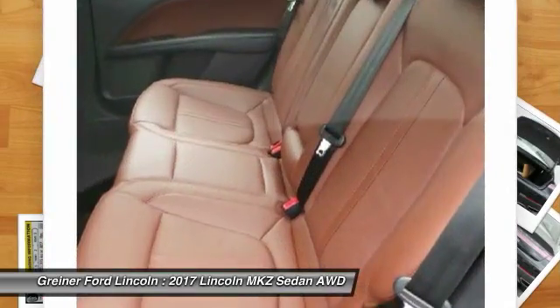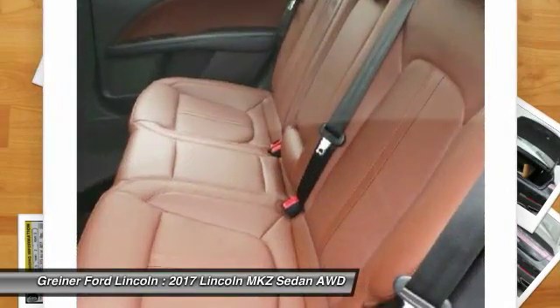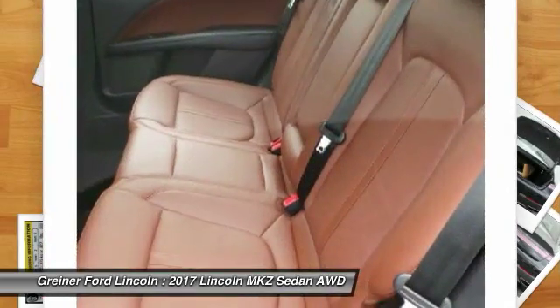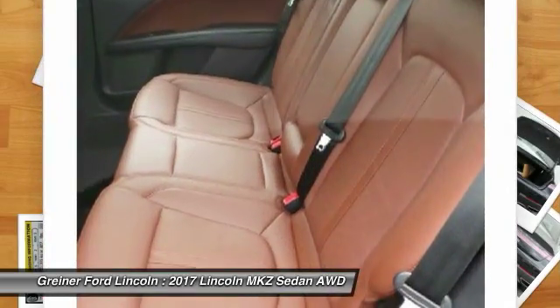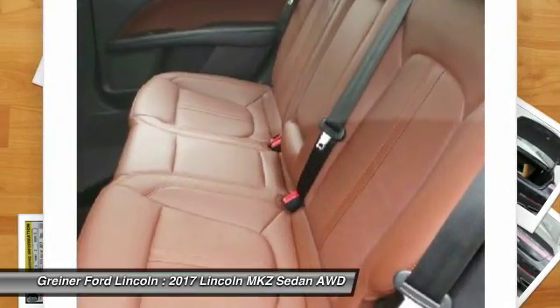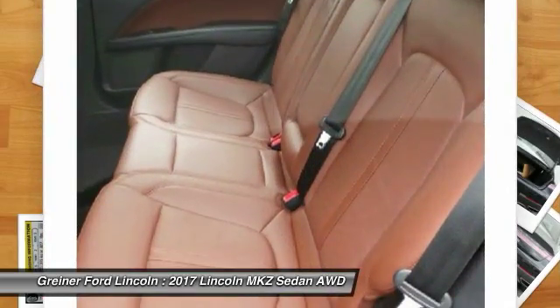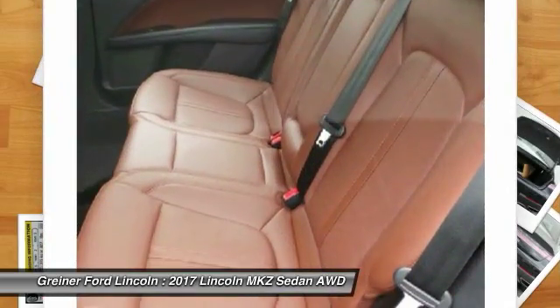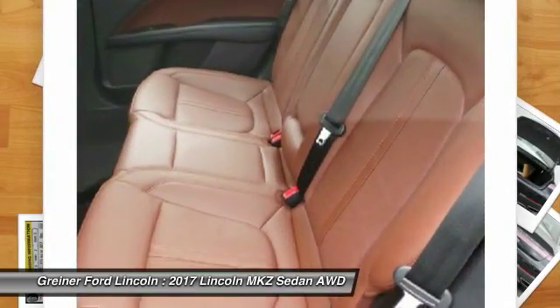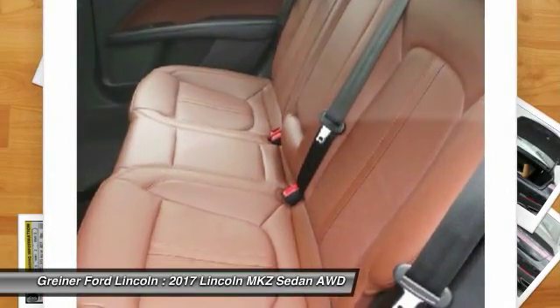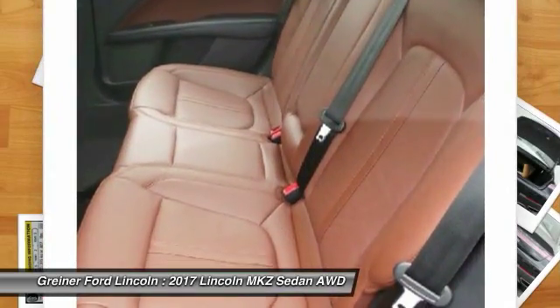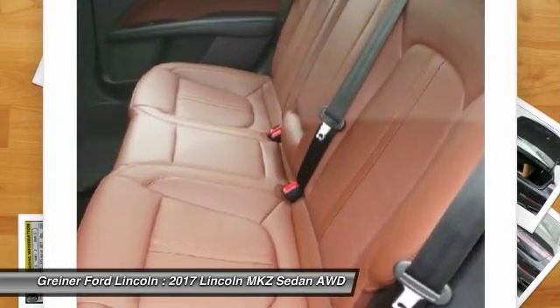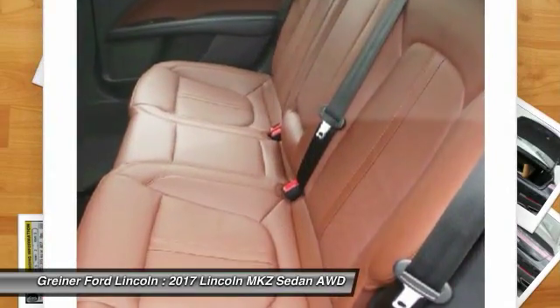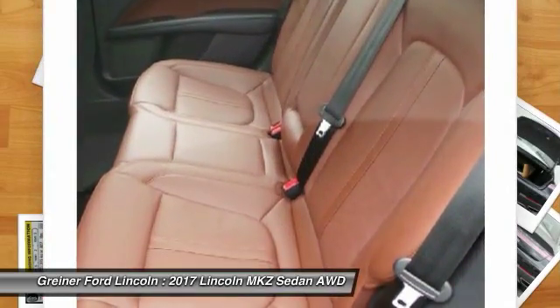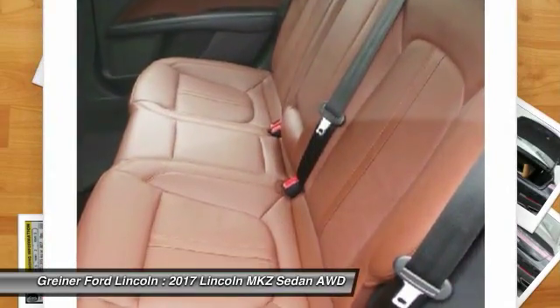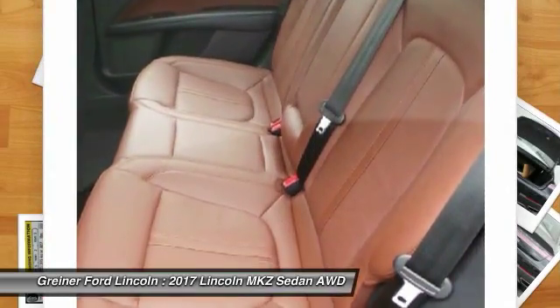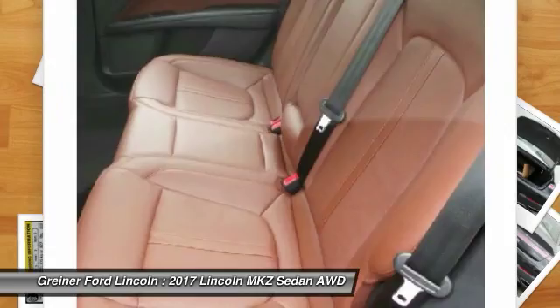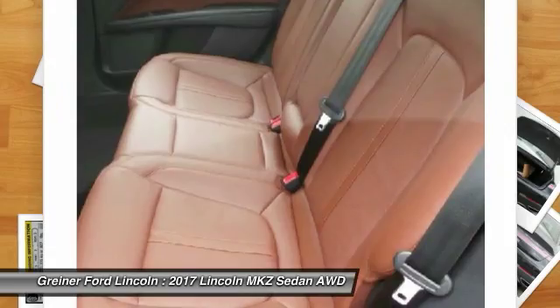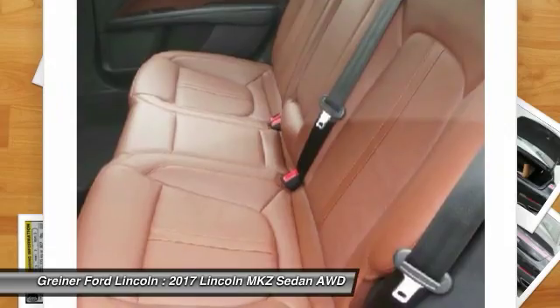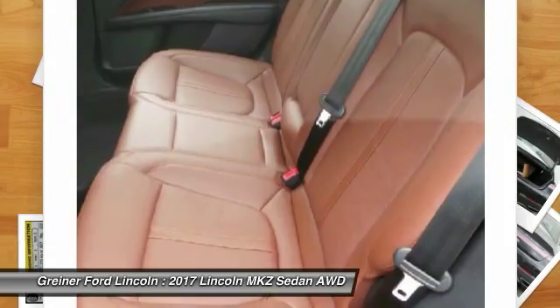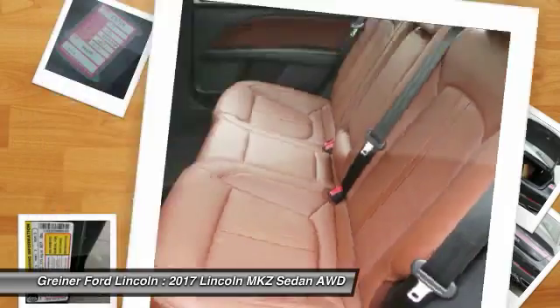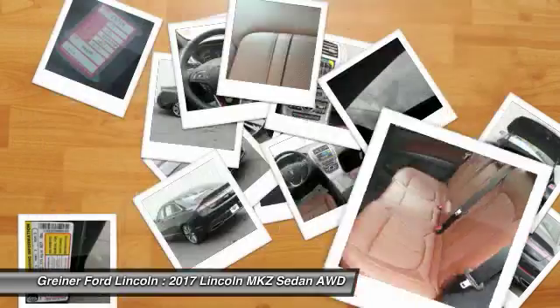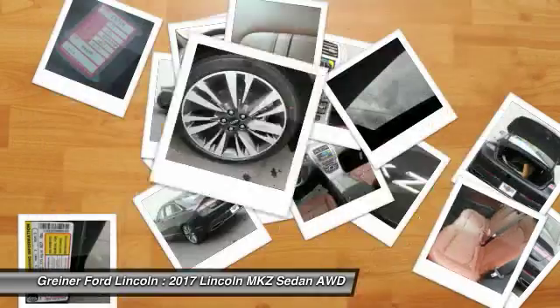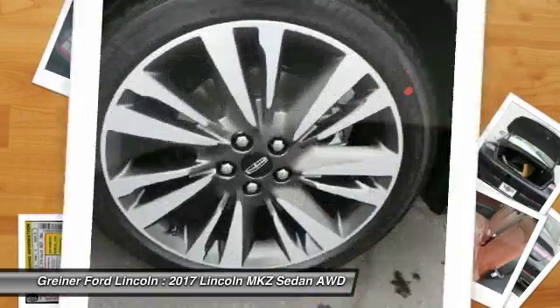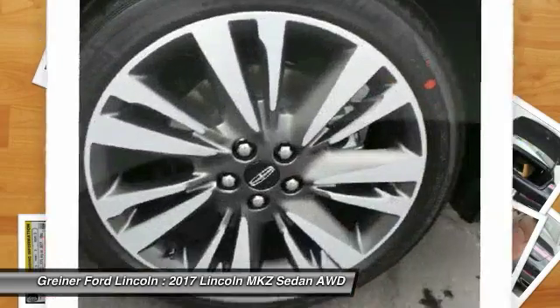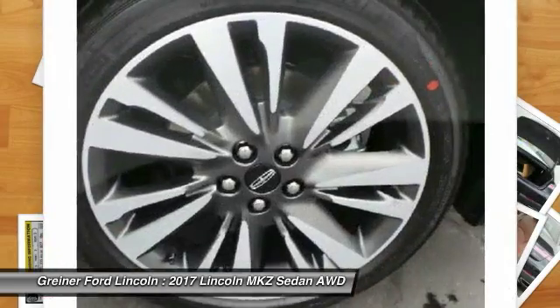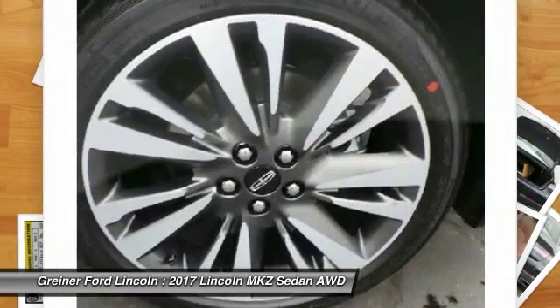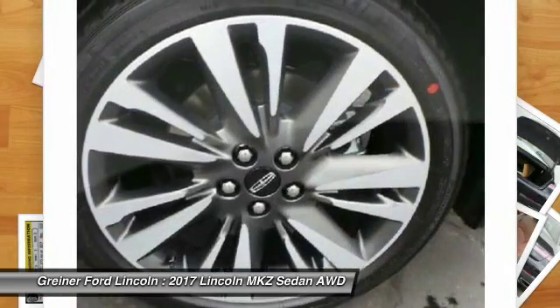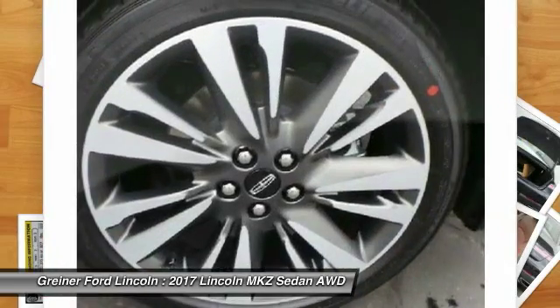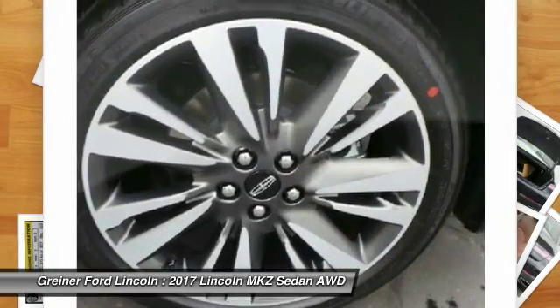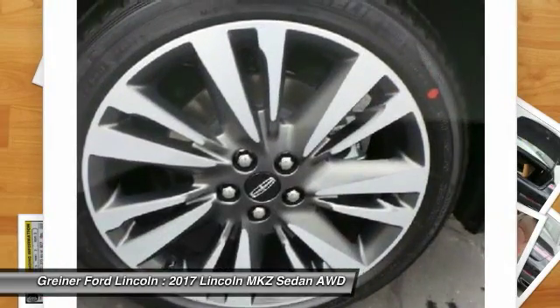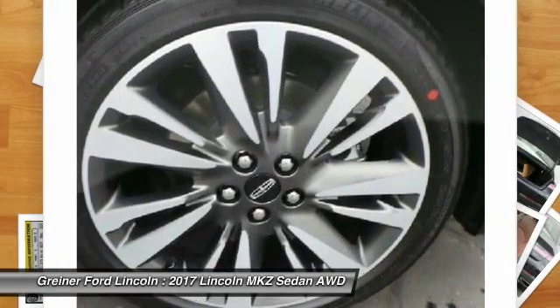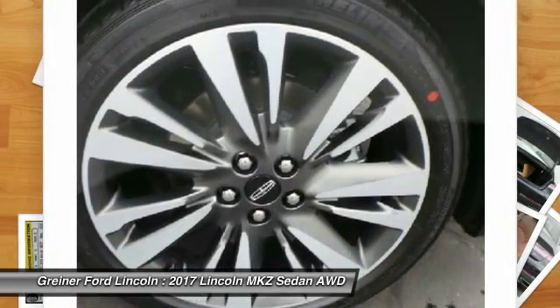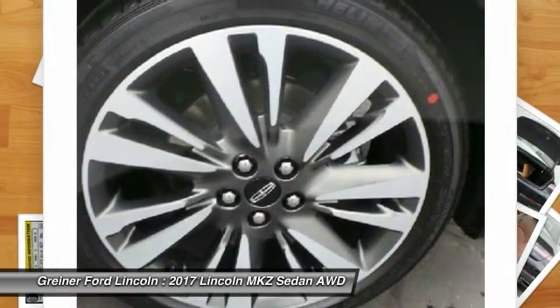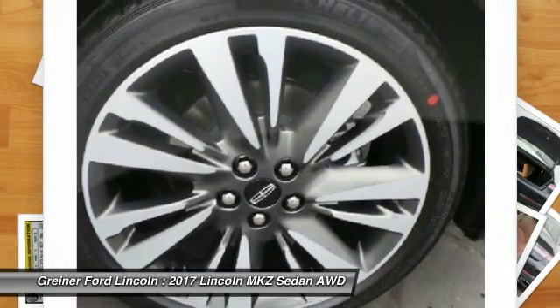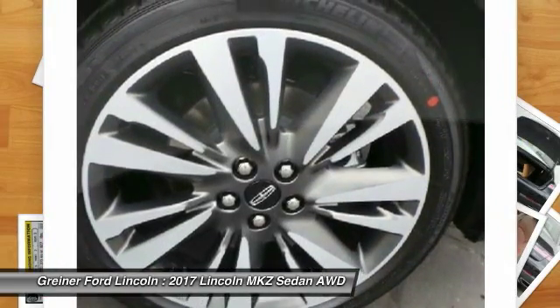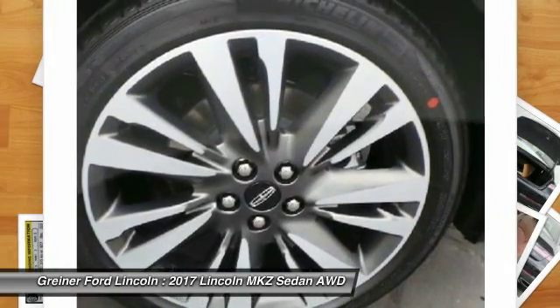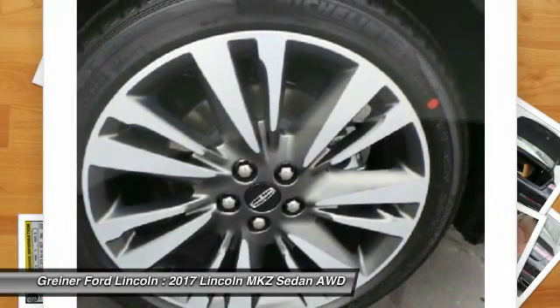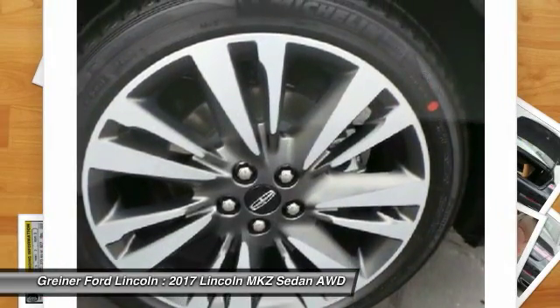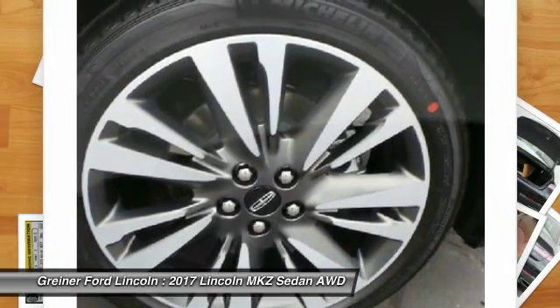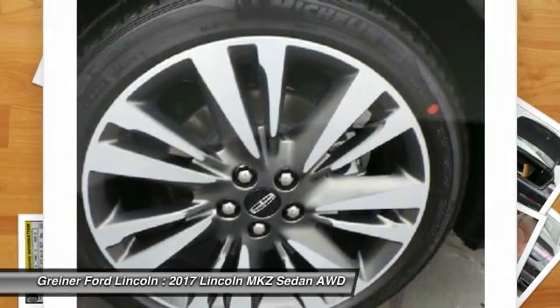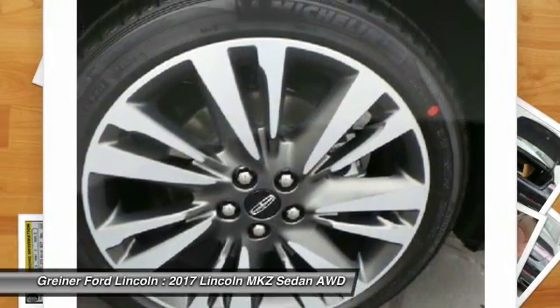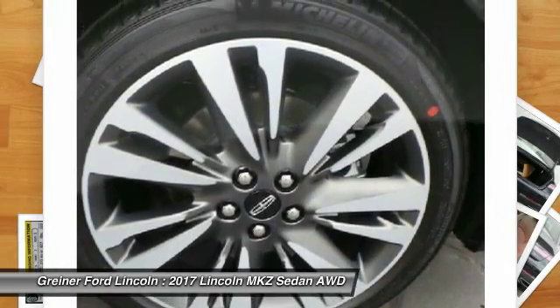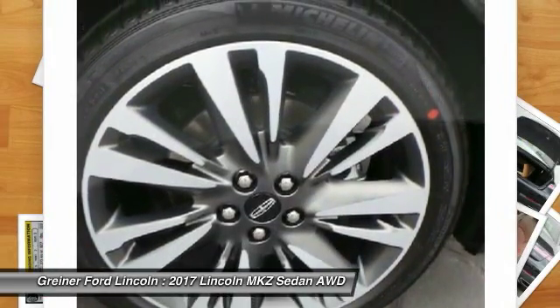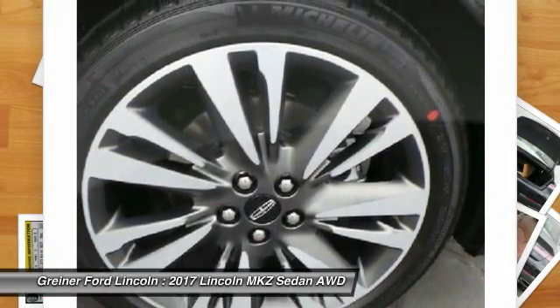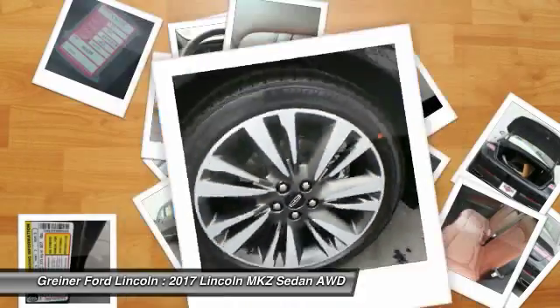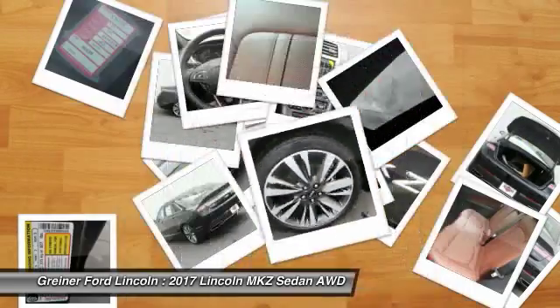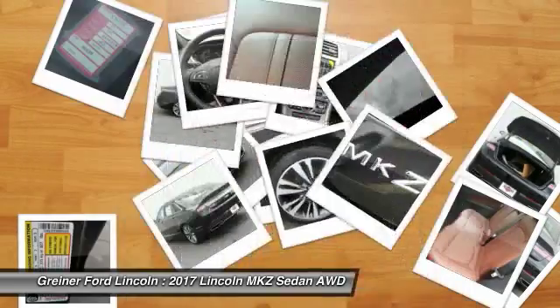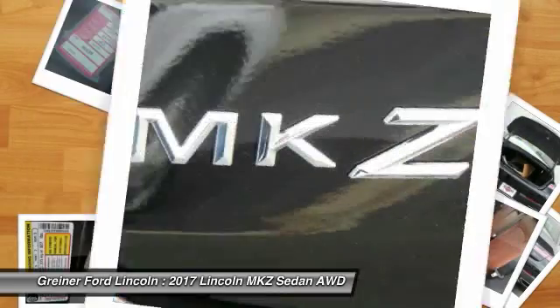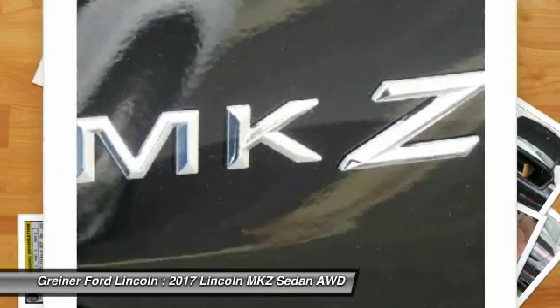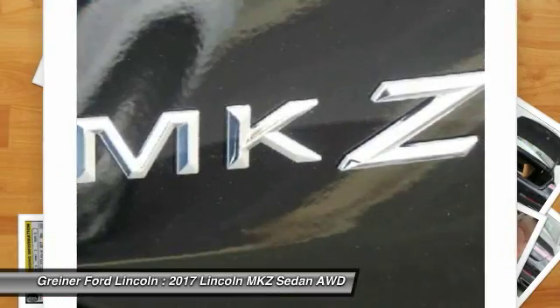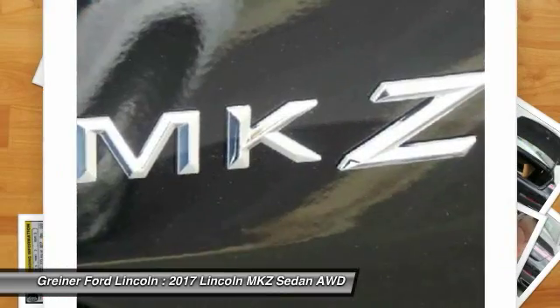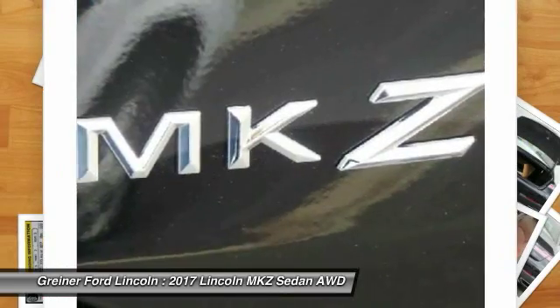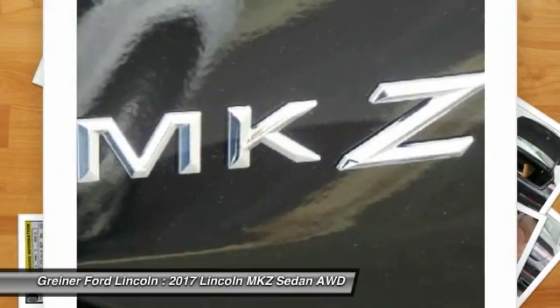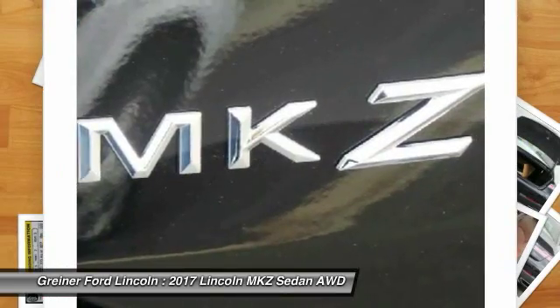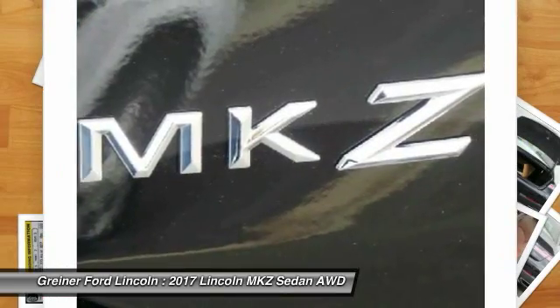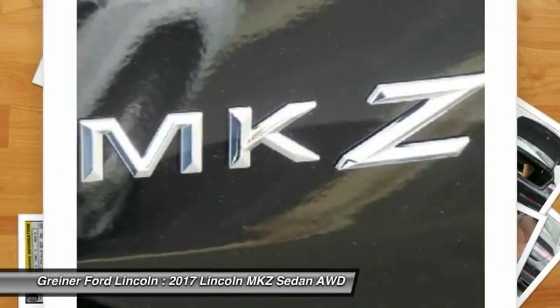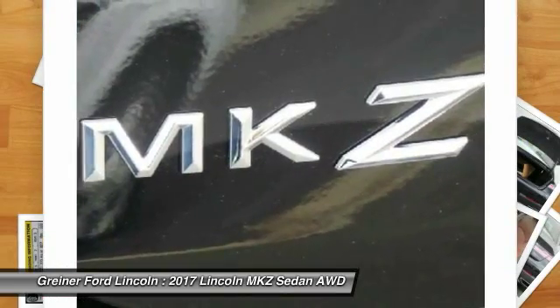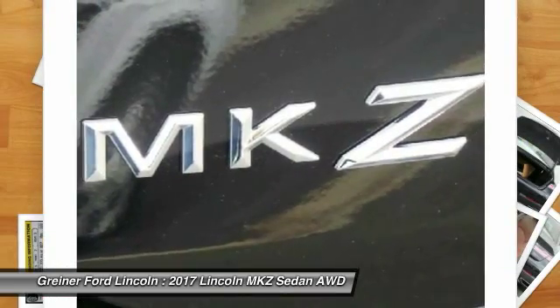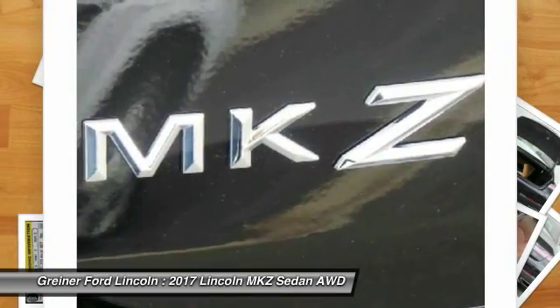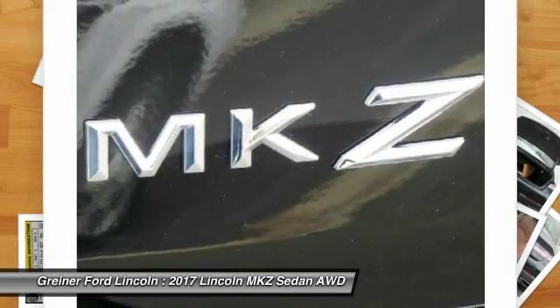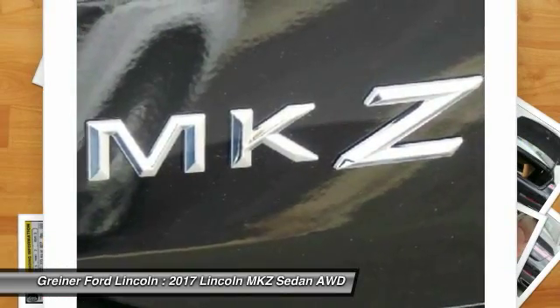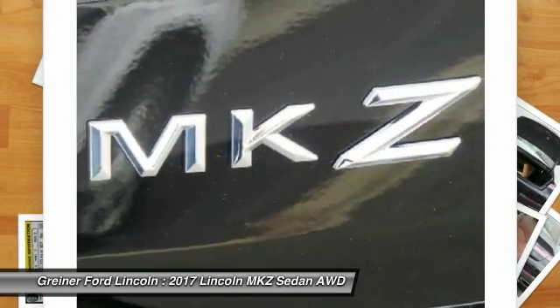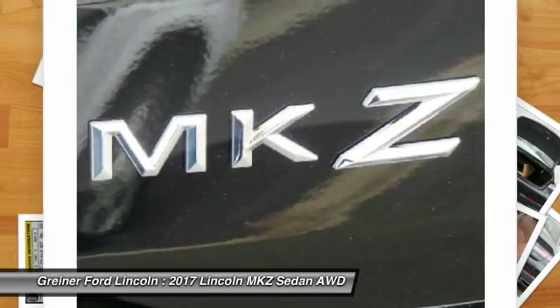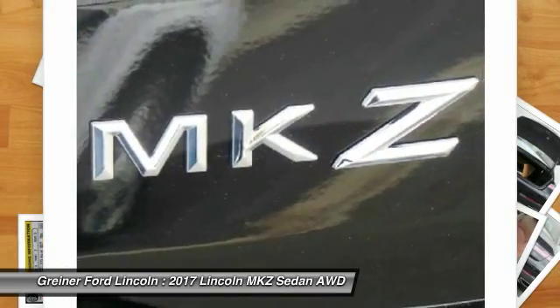Air conditioning, front four-wheel disc brakes, alloy wheels, and universal garage door opener. Come take a test drive today!